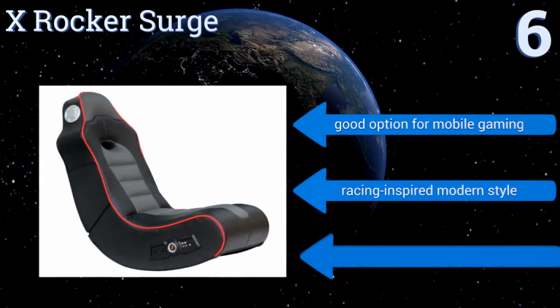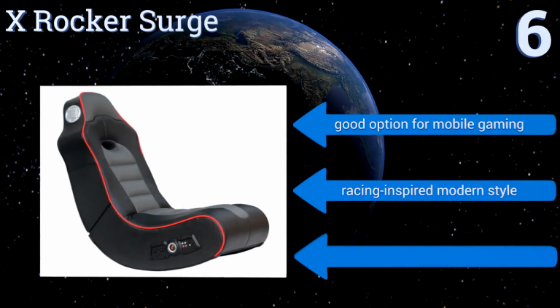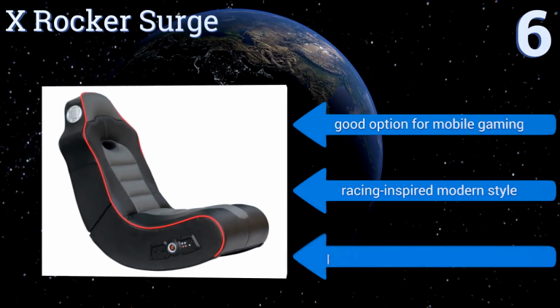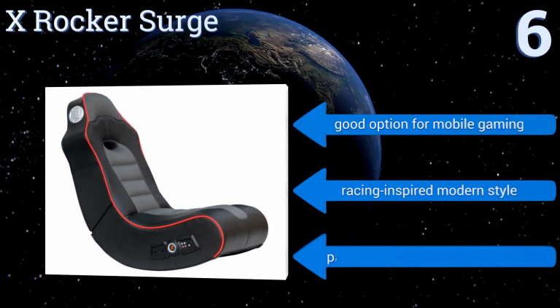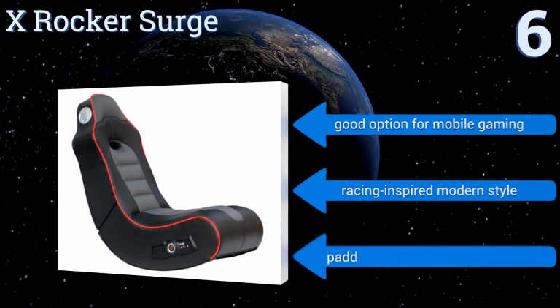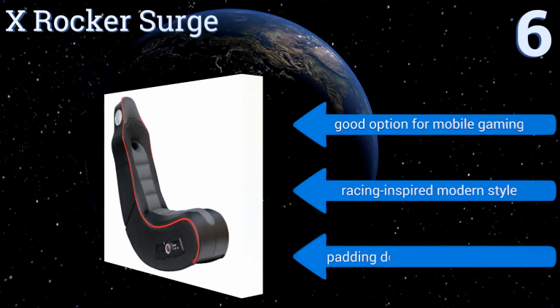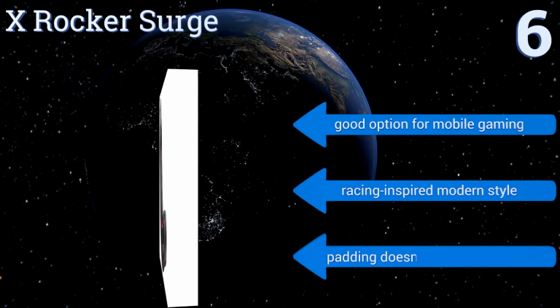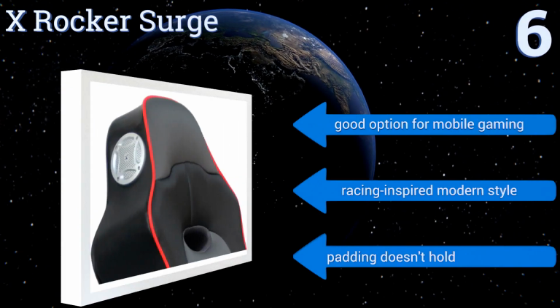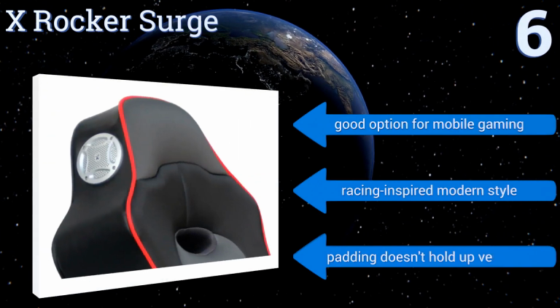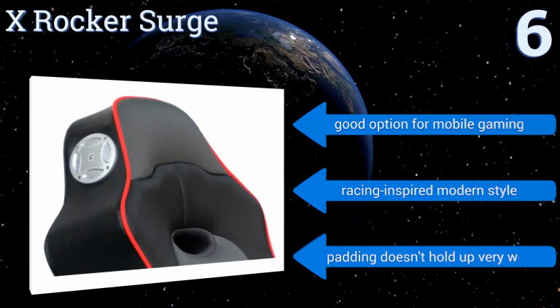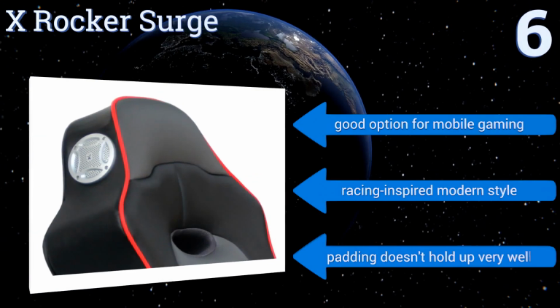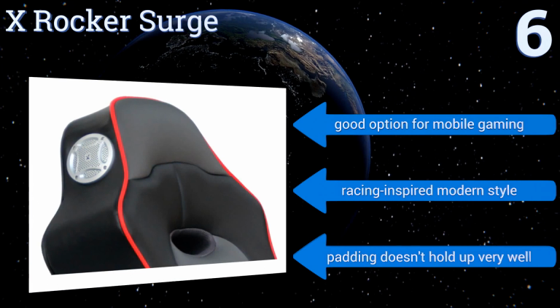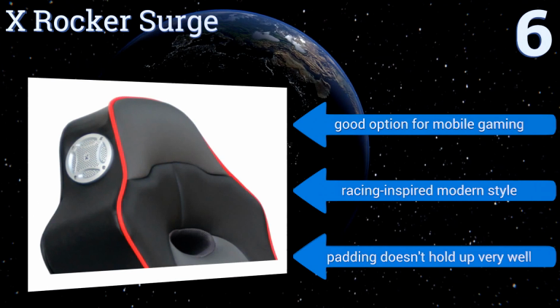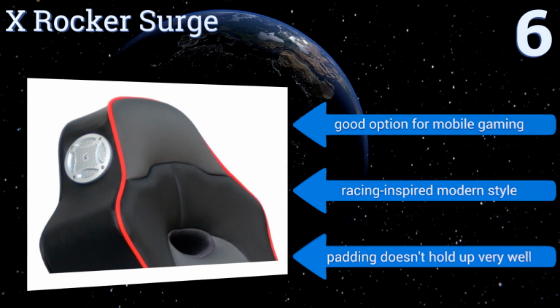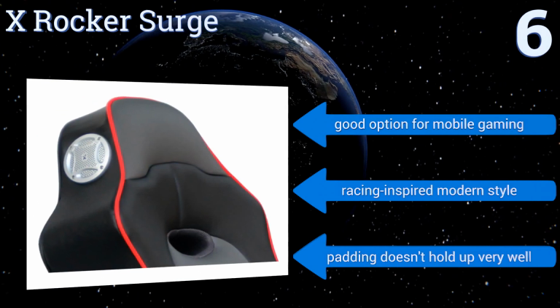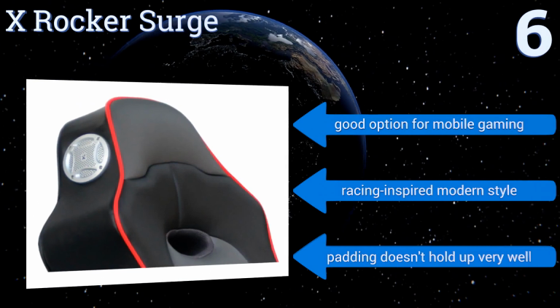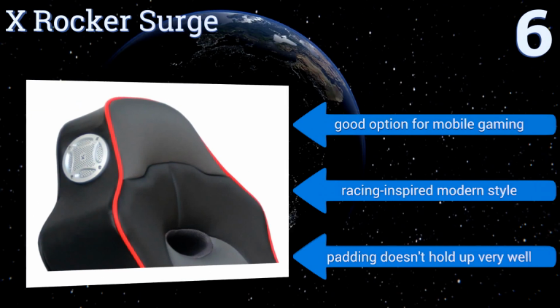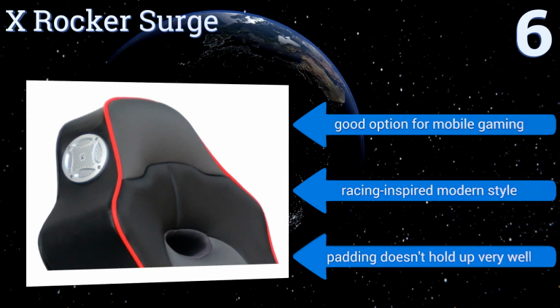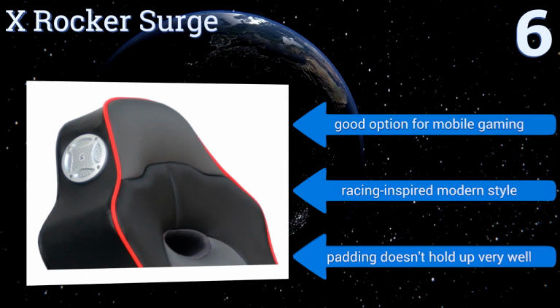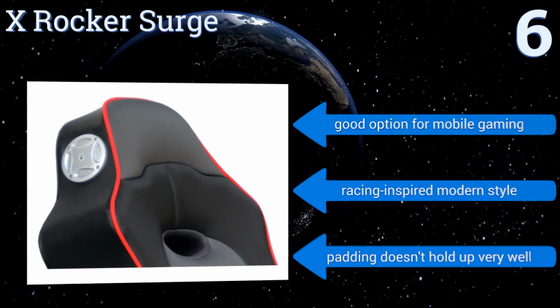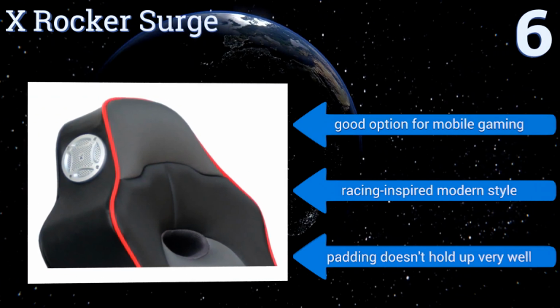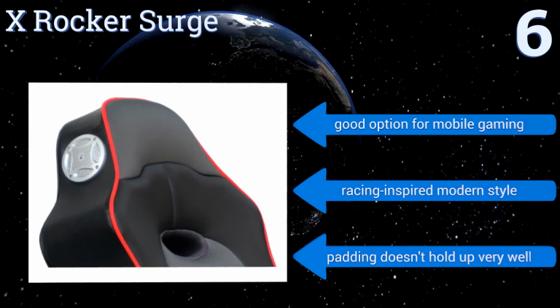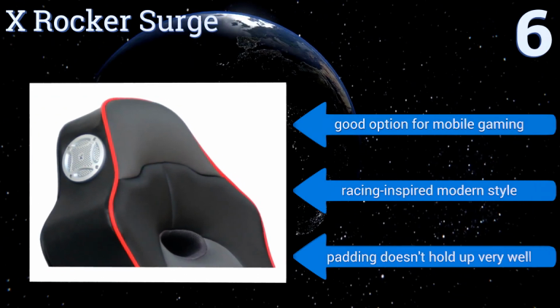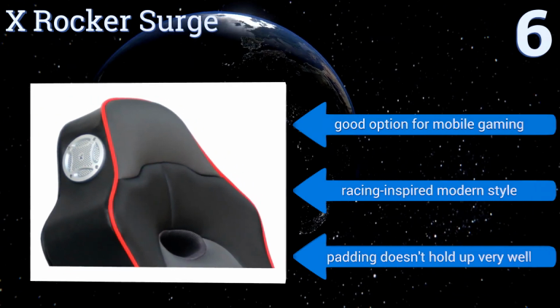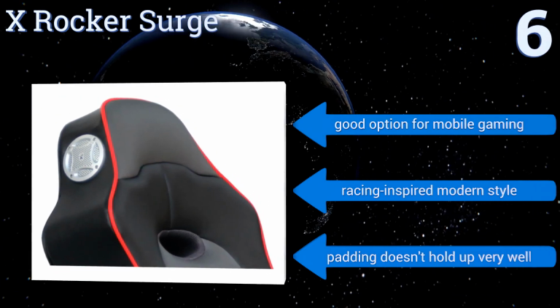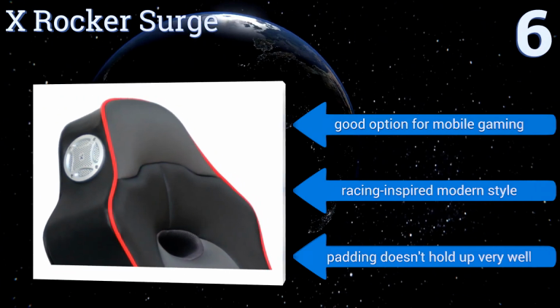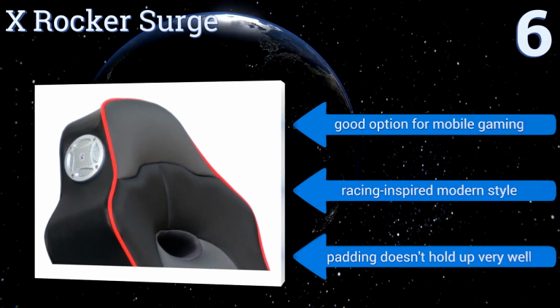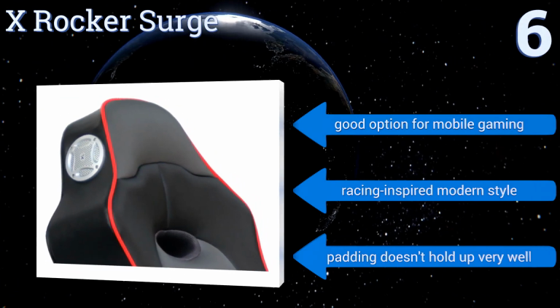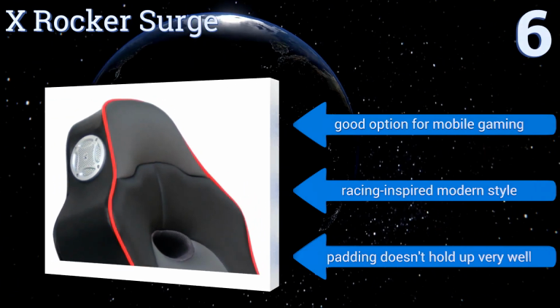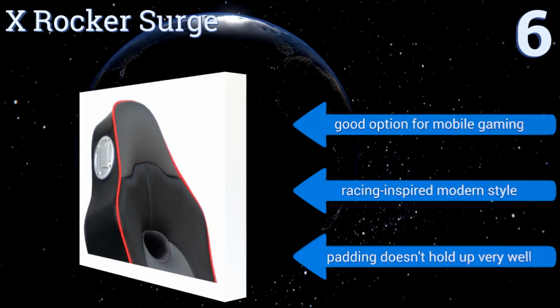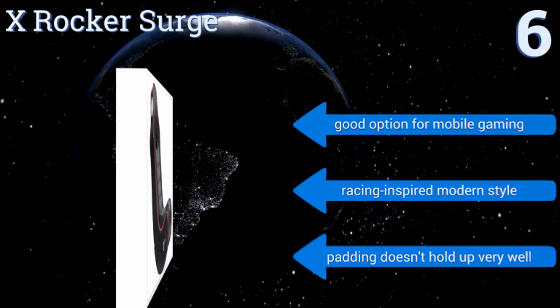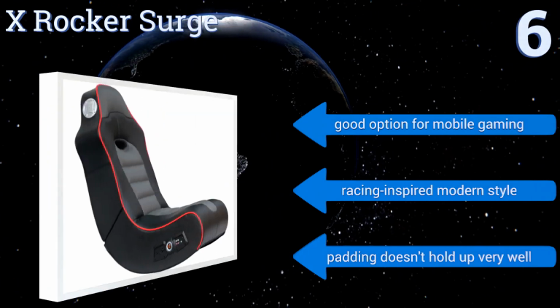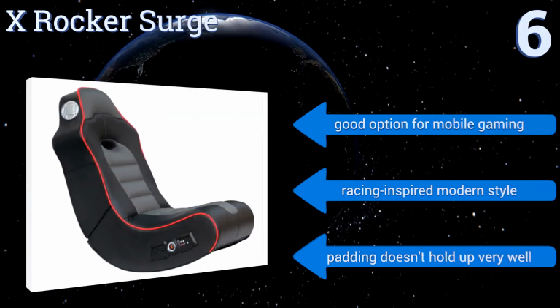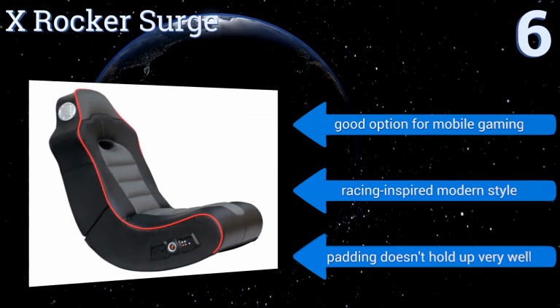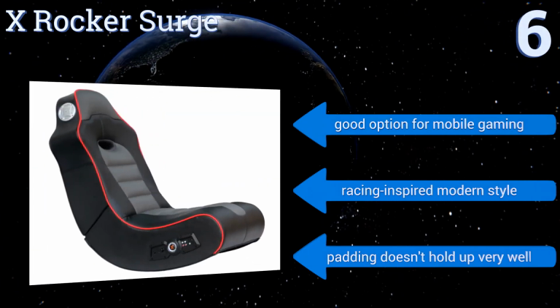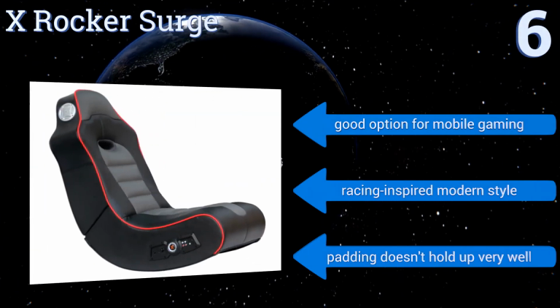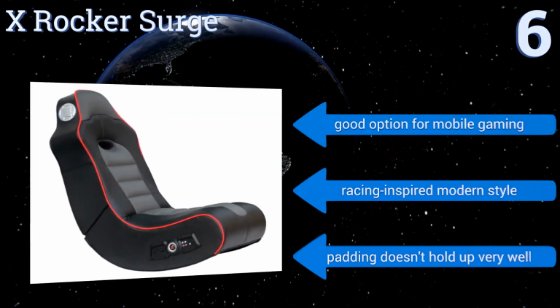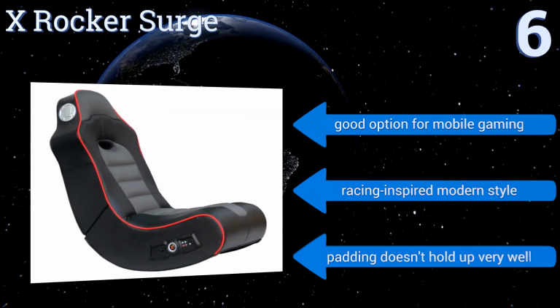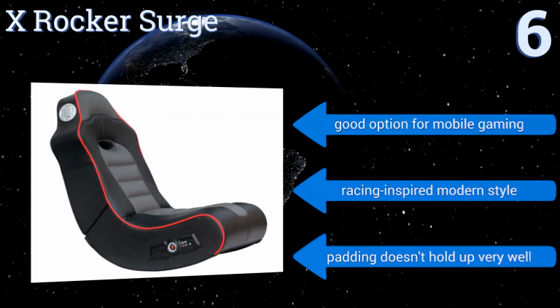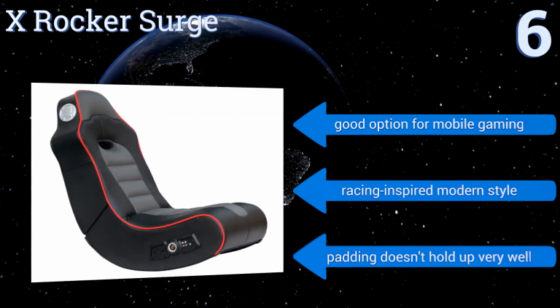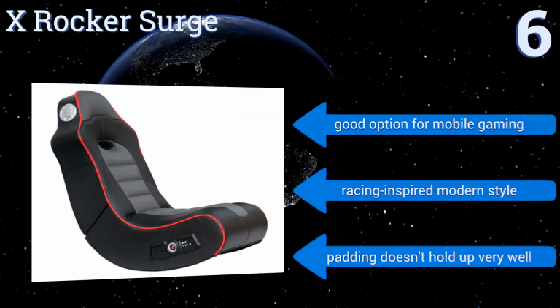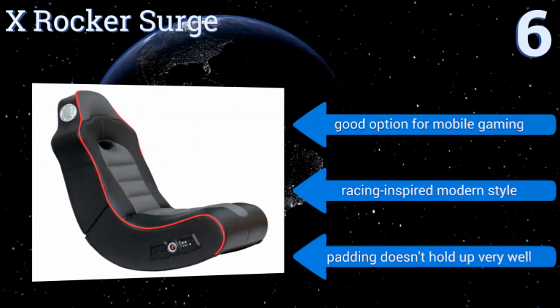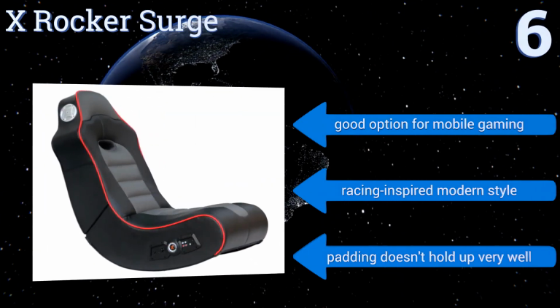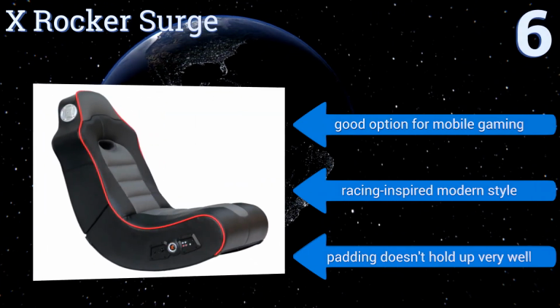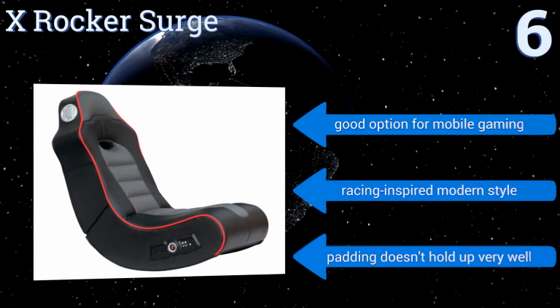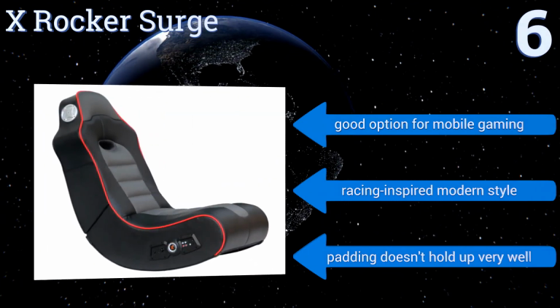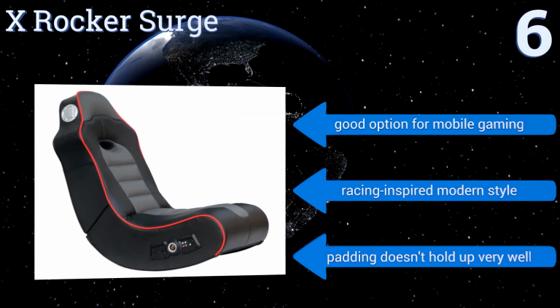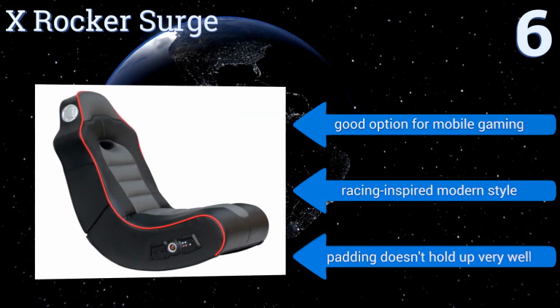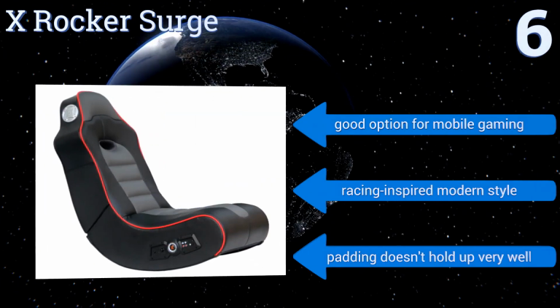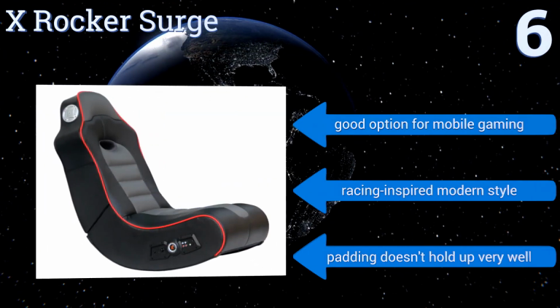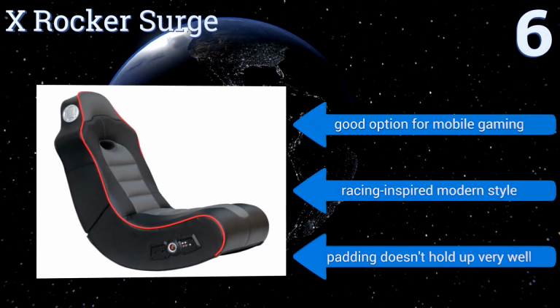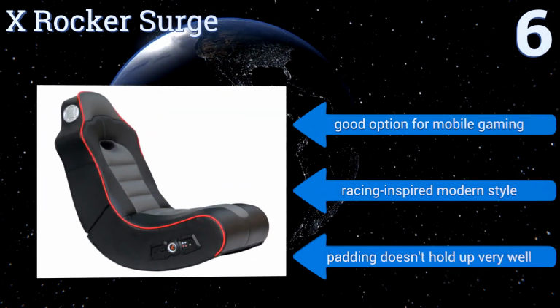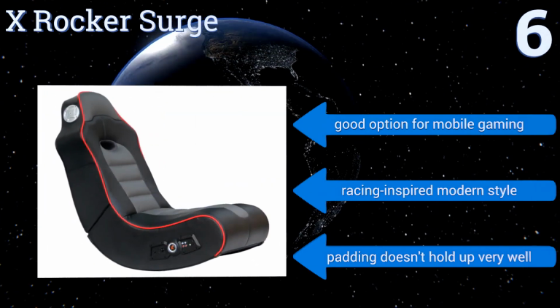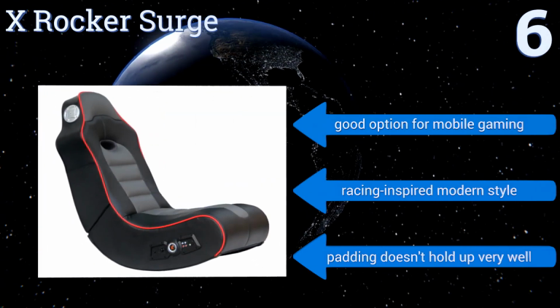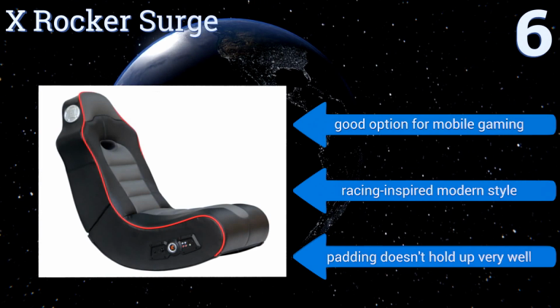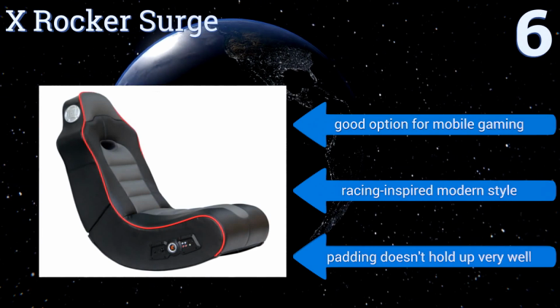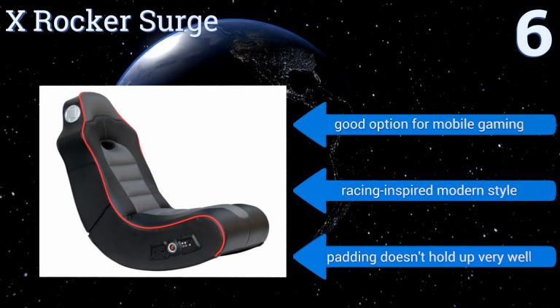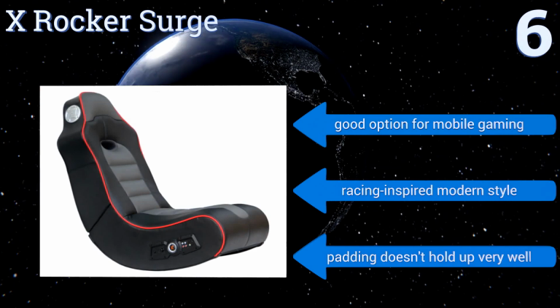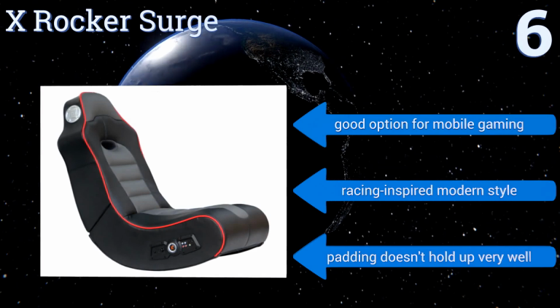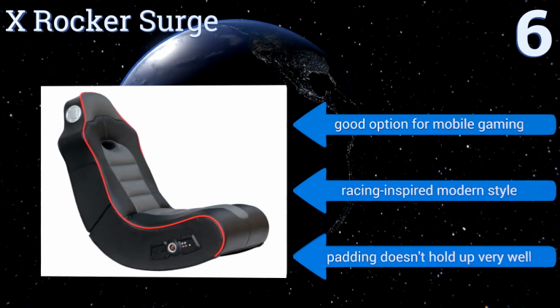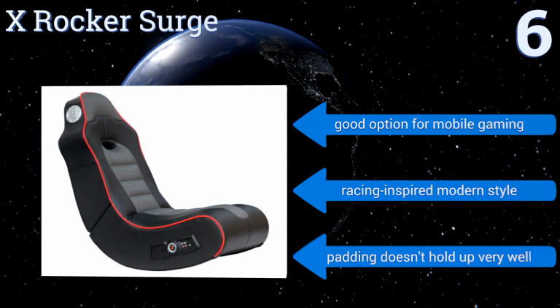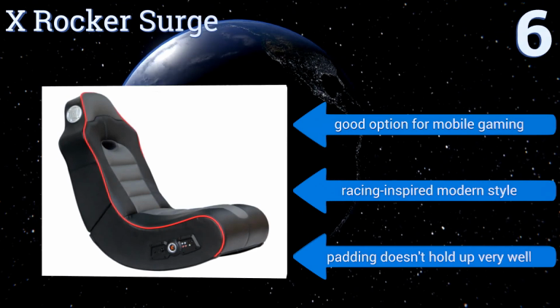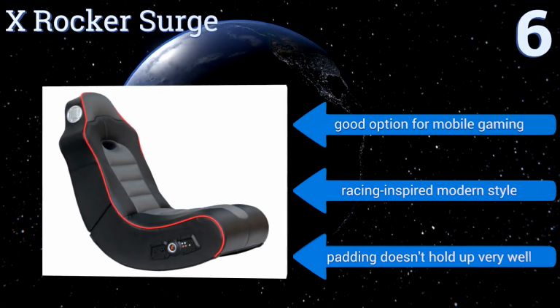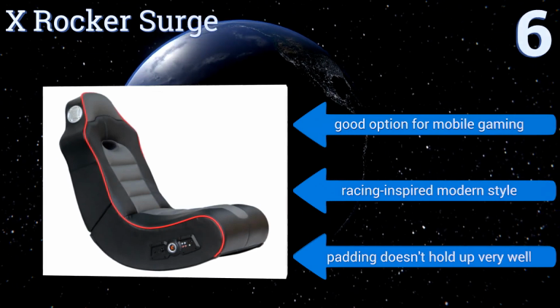It's a good option for mobile gaming and comes in a racing-inspired modern style. However, the padding doesn't hold up very well.